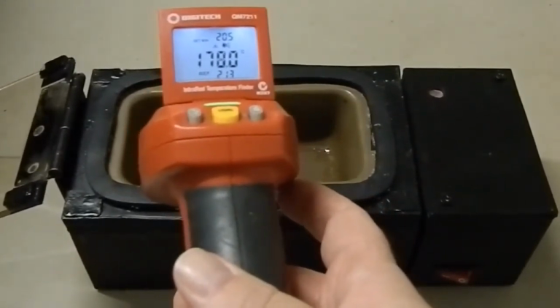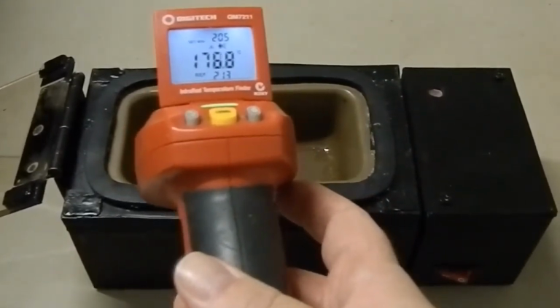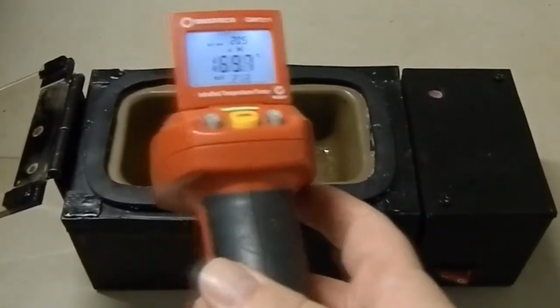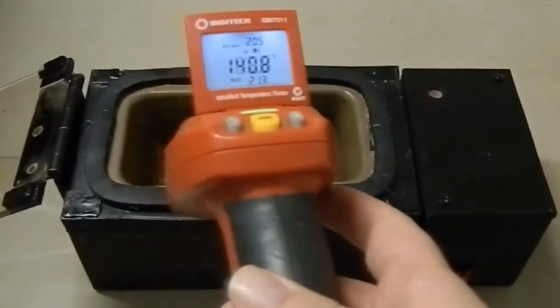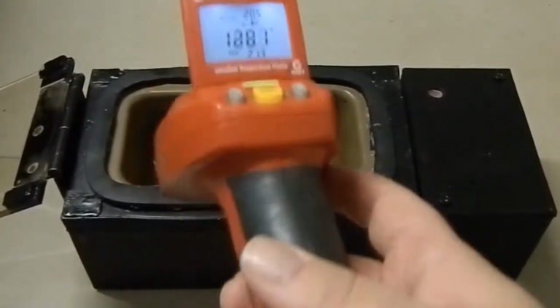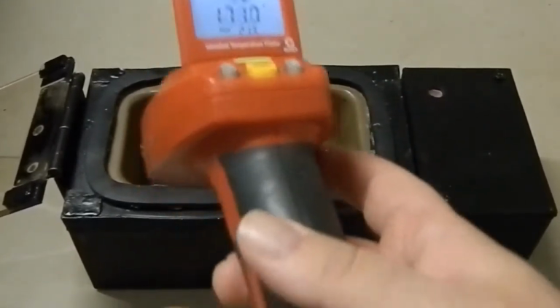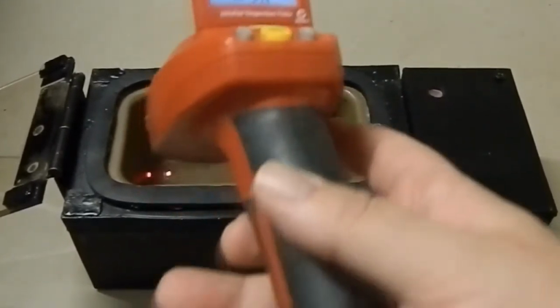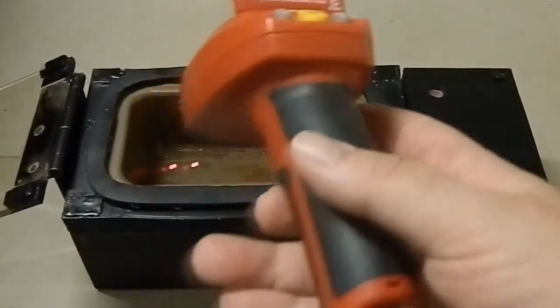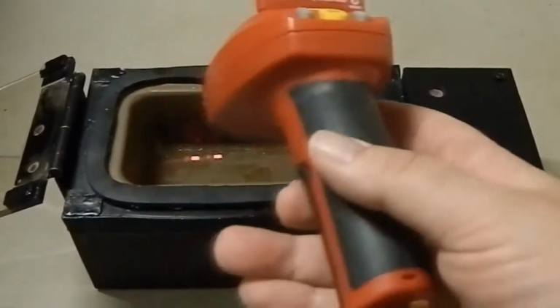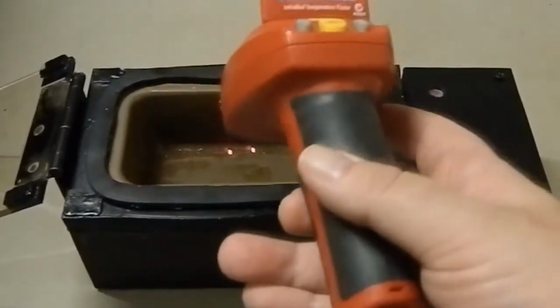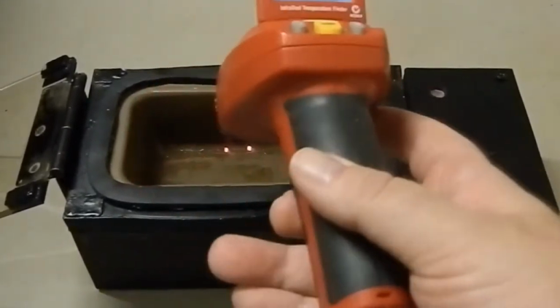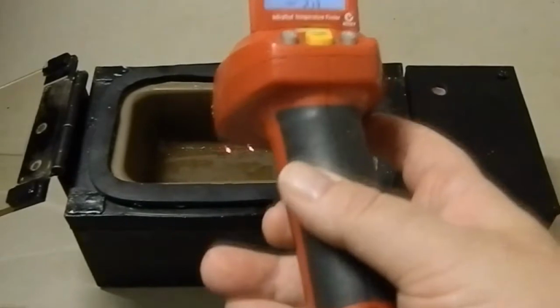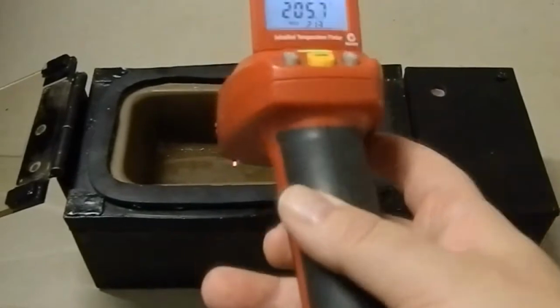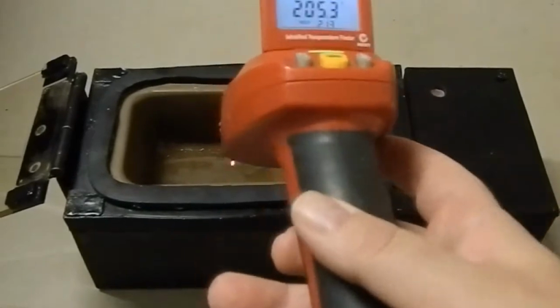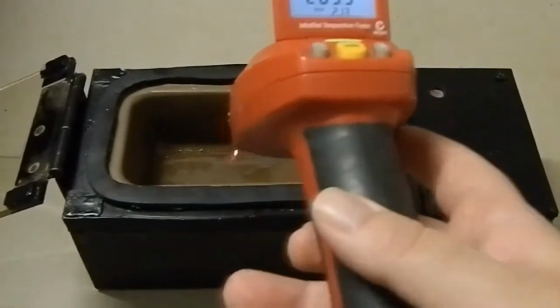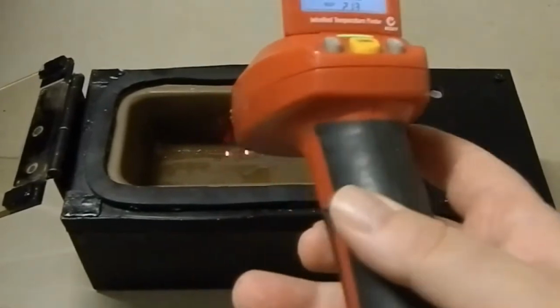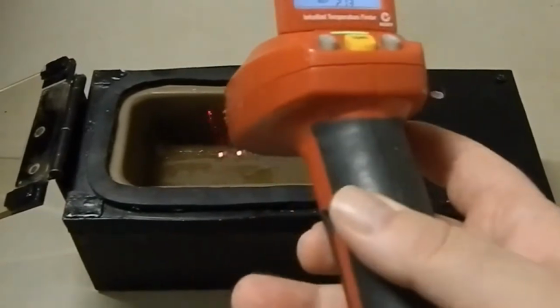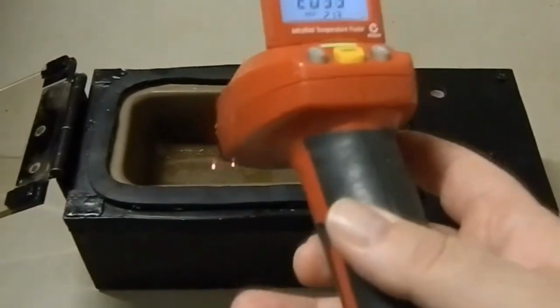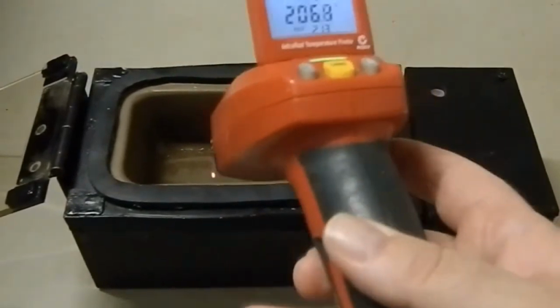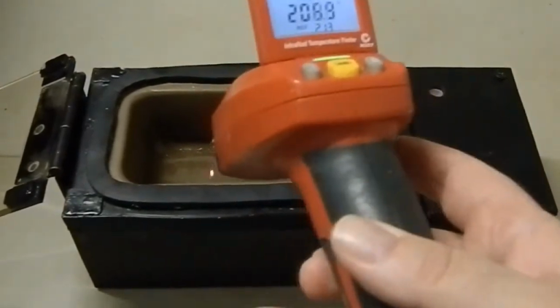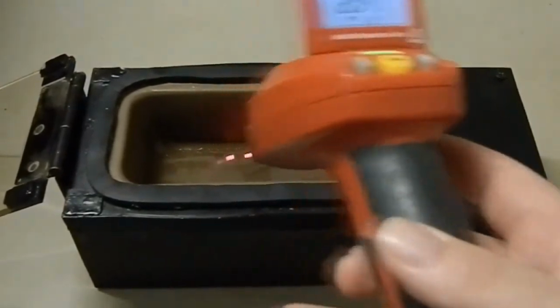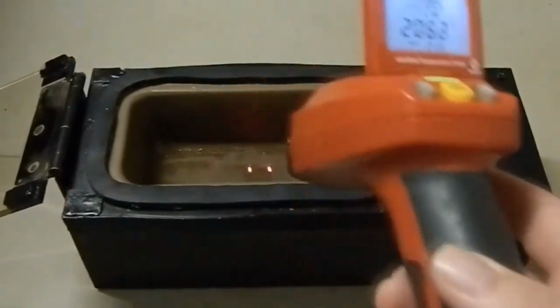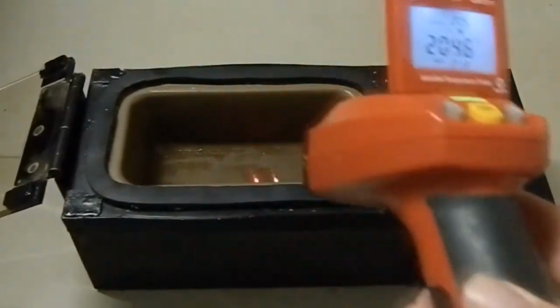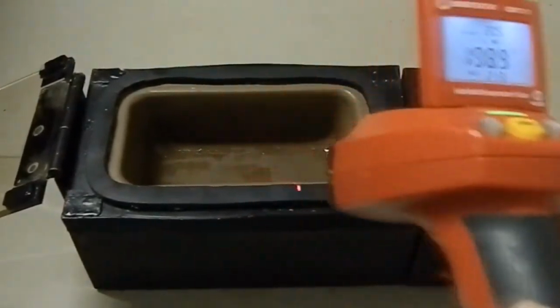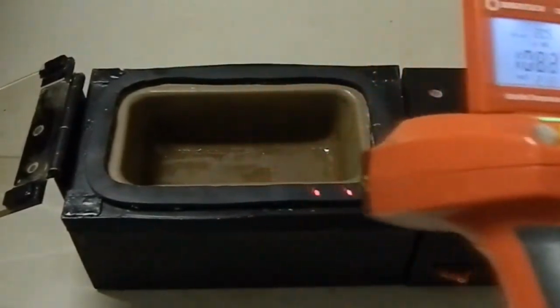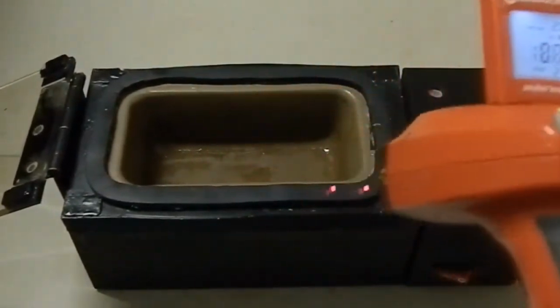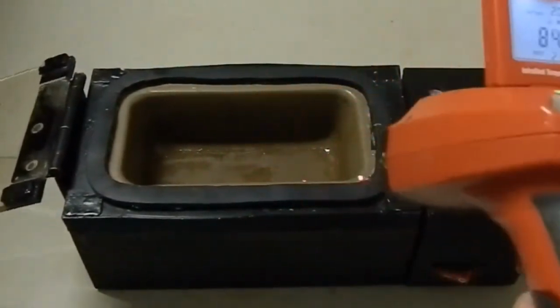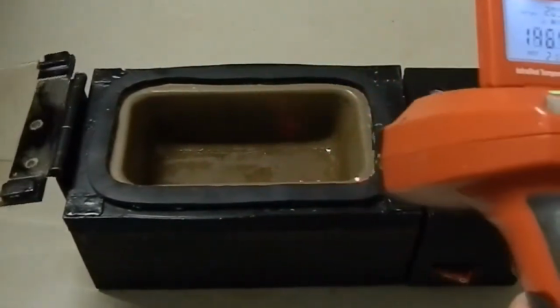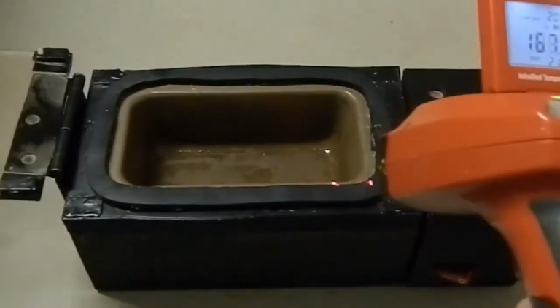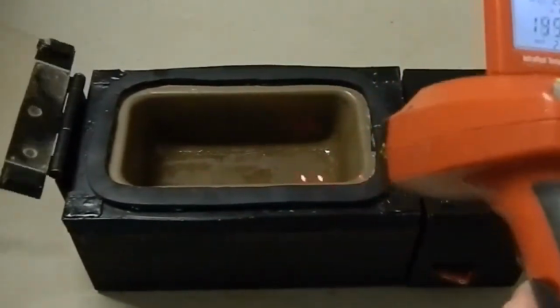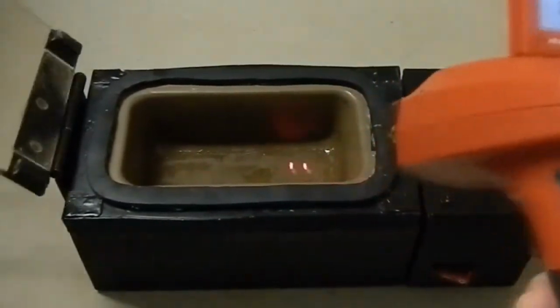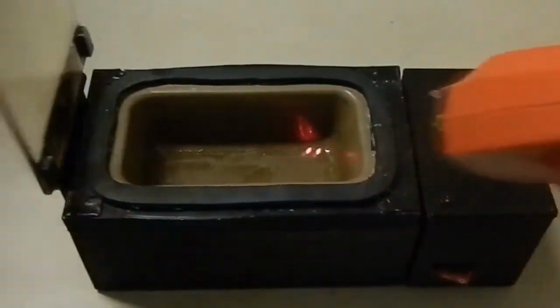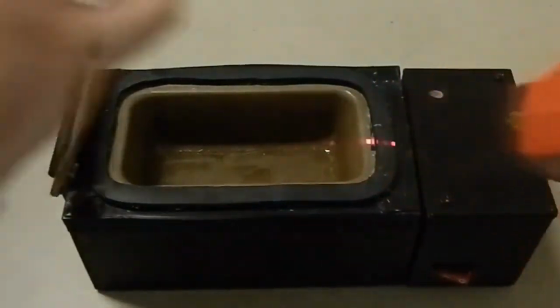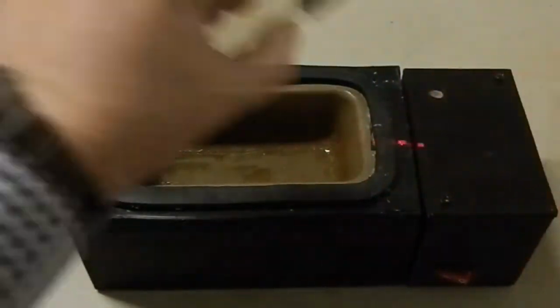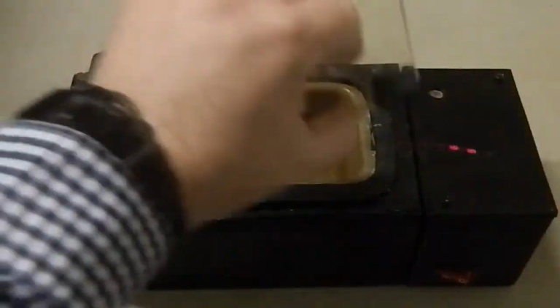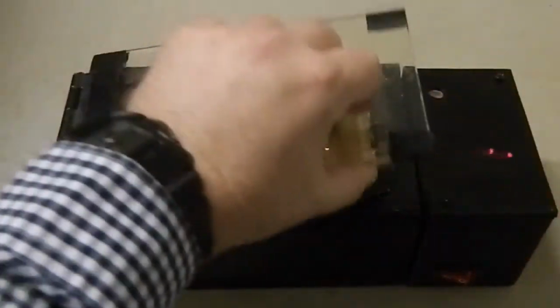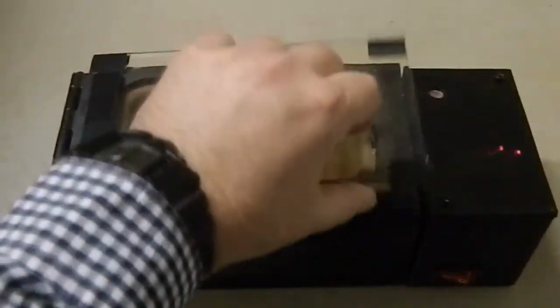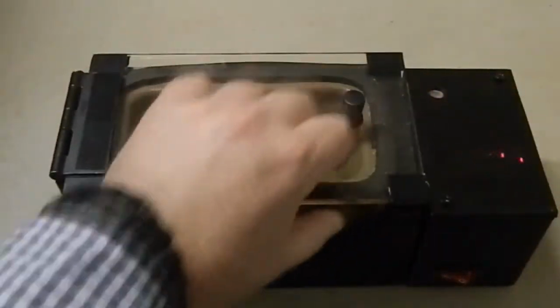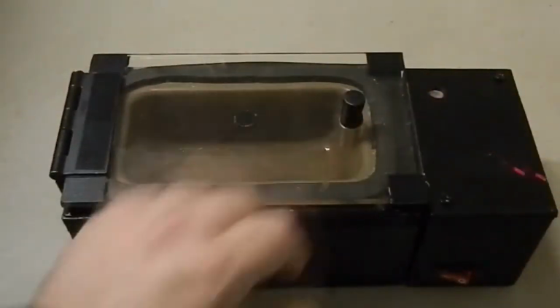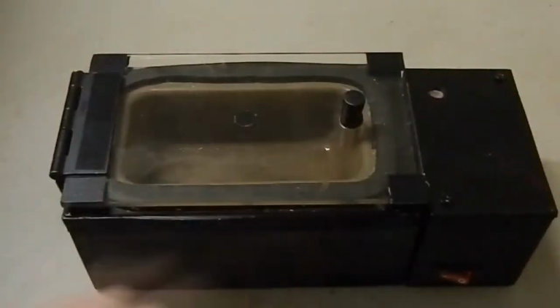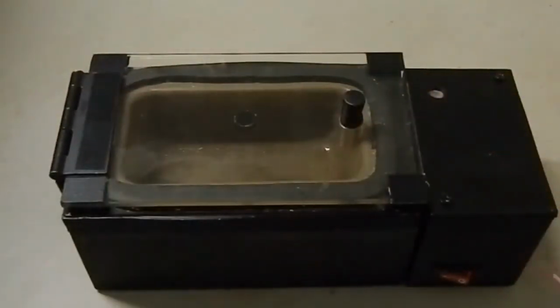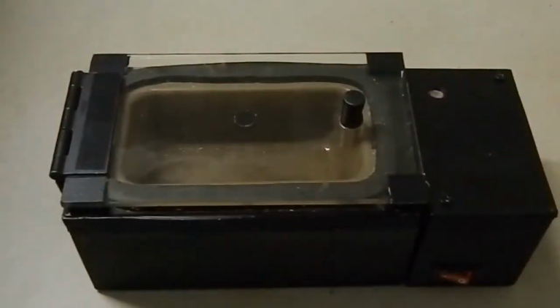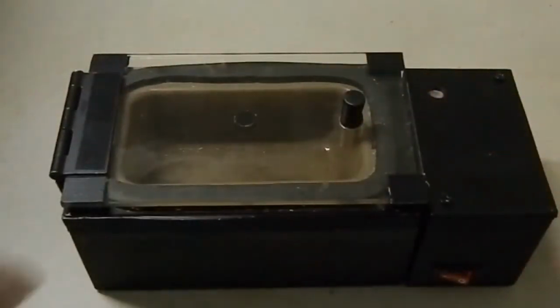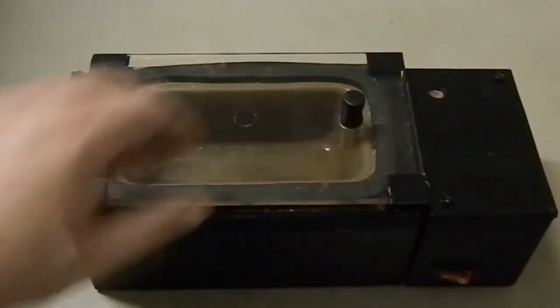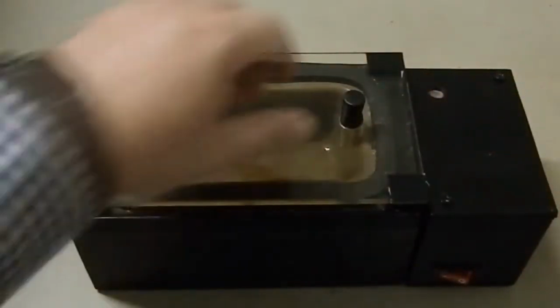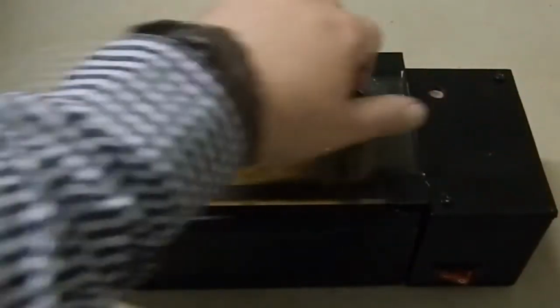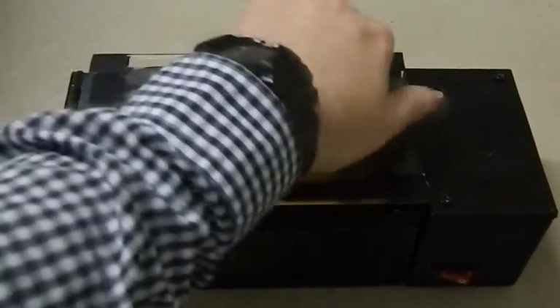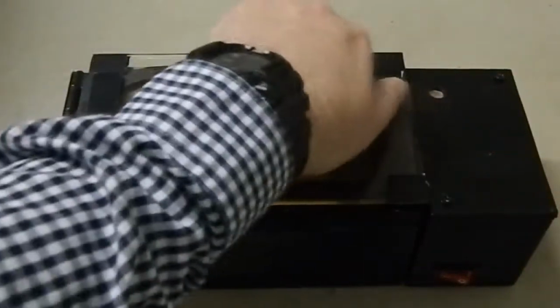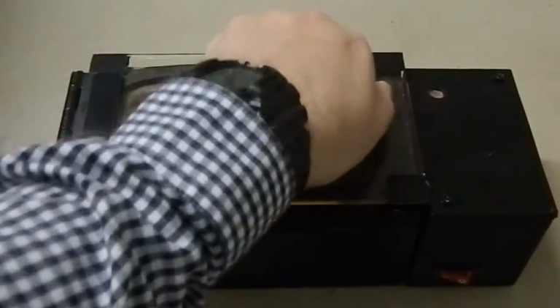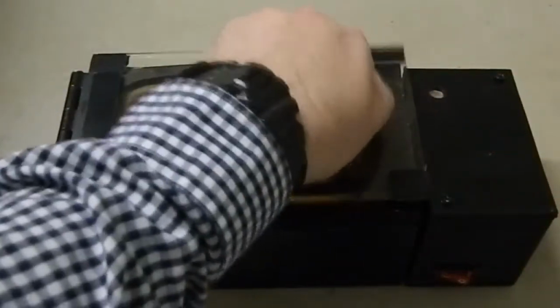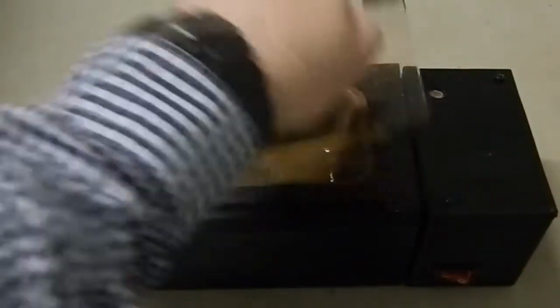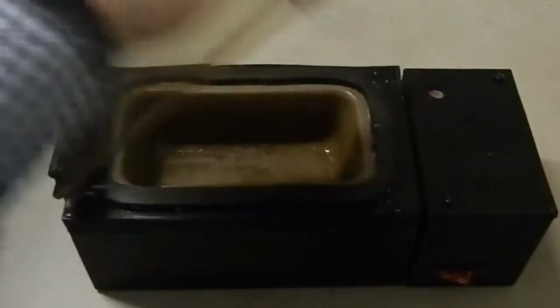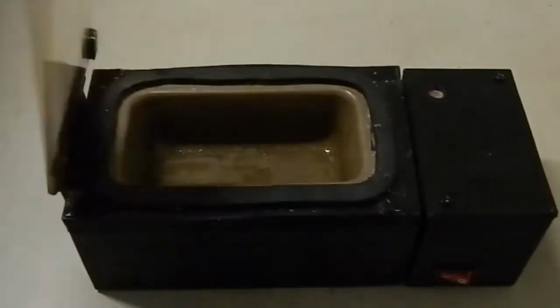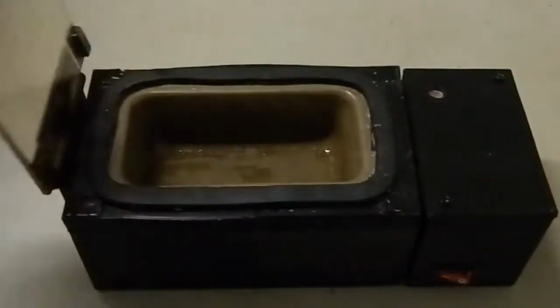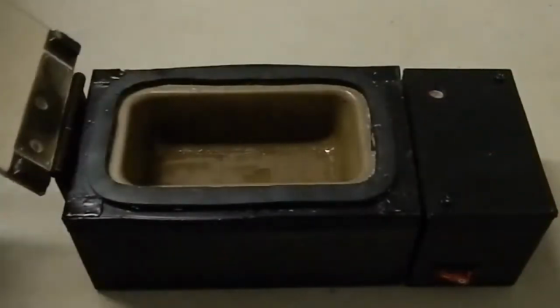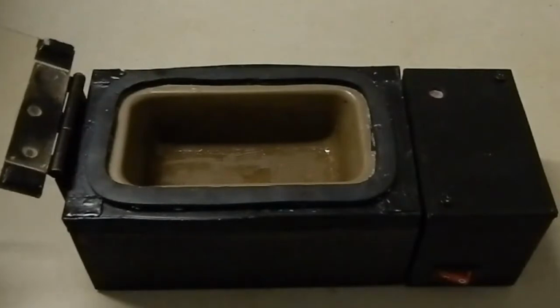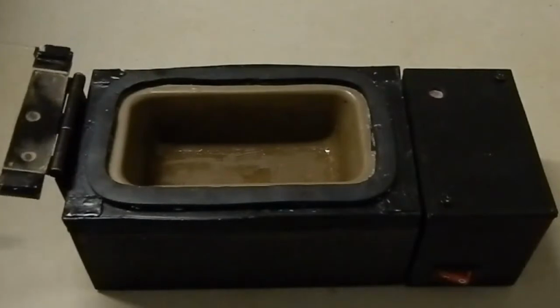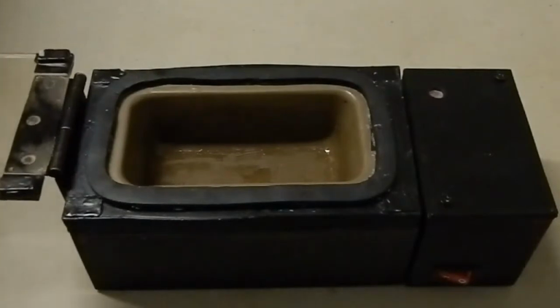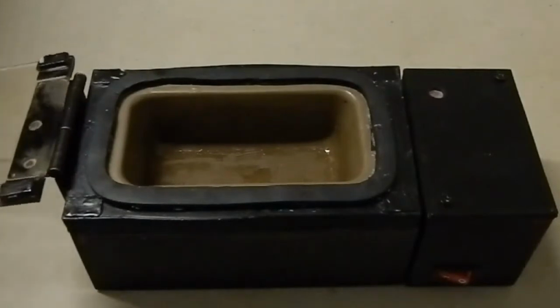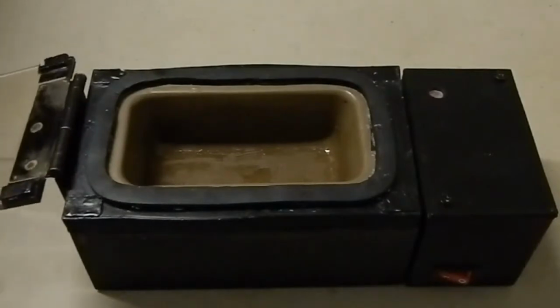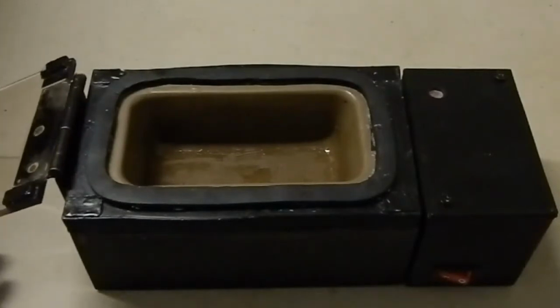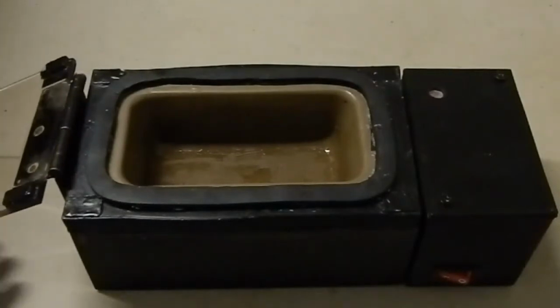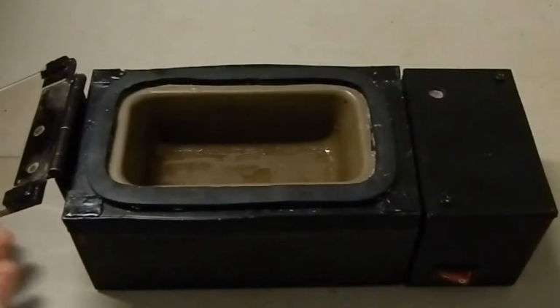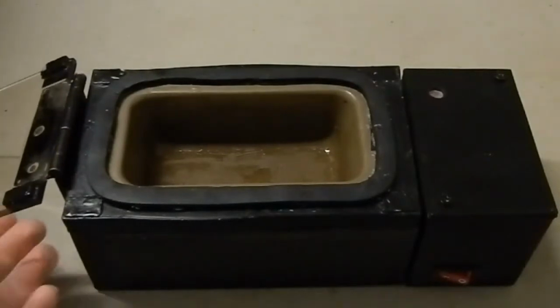So what we're going to do at this point in time is just show you — it goes on, lid comes off.